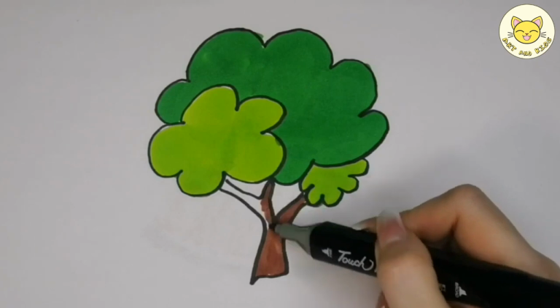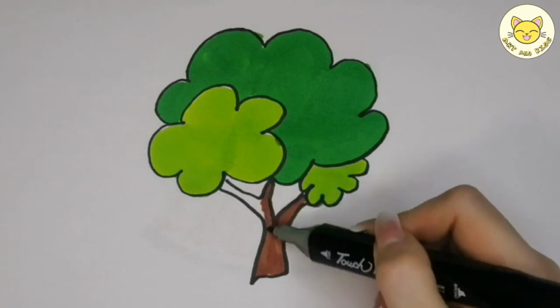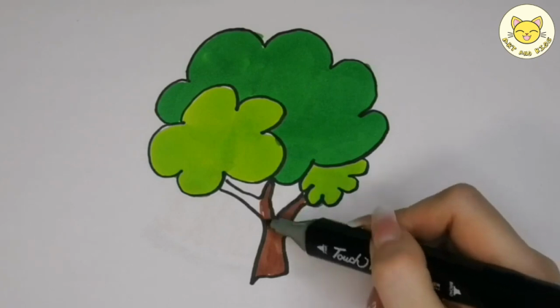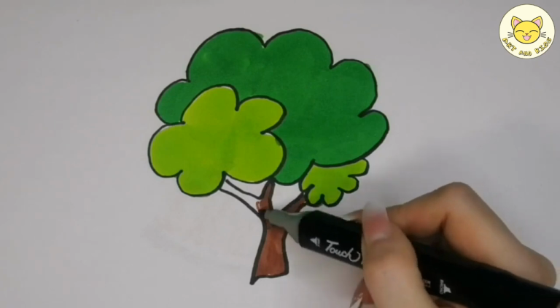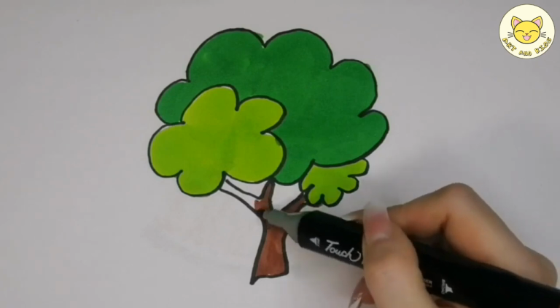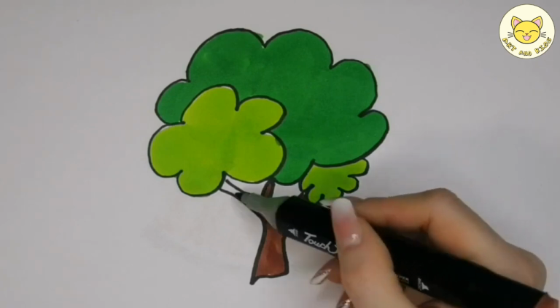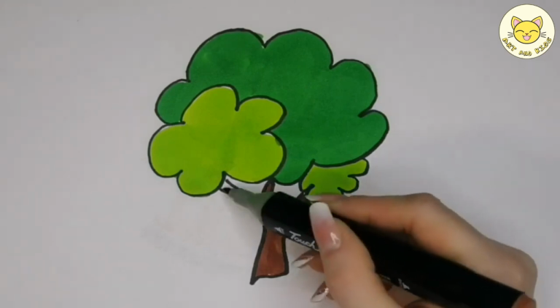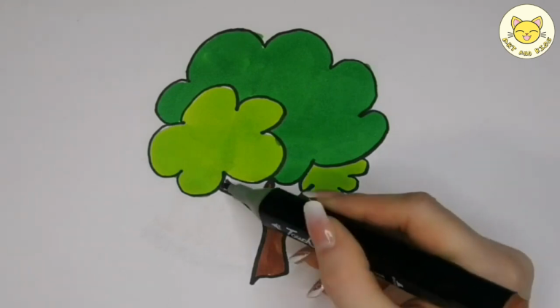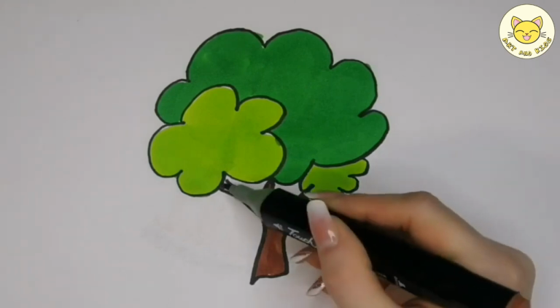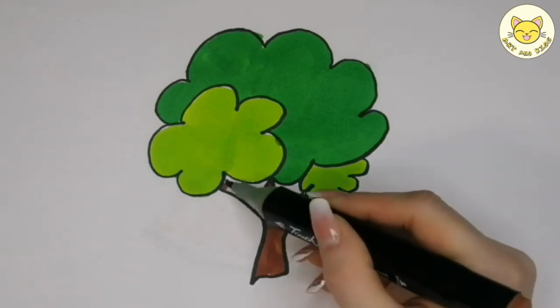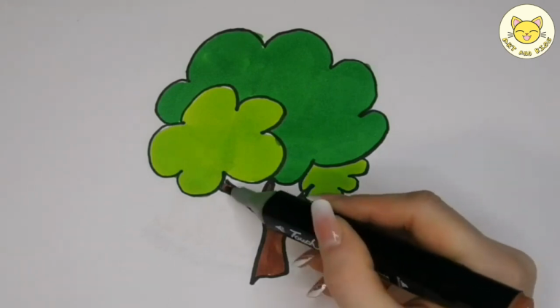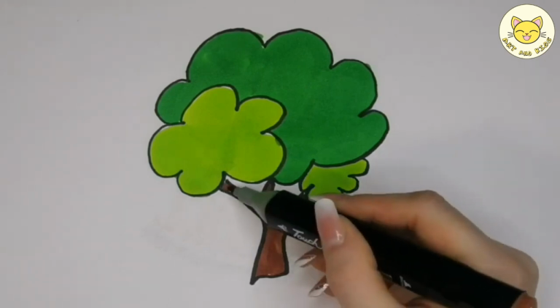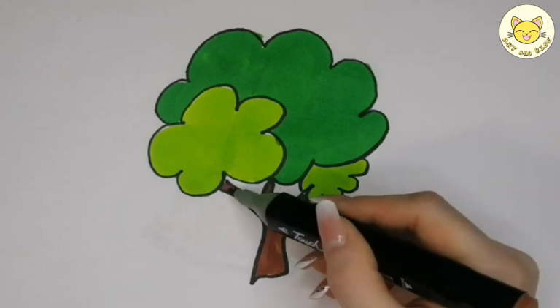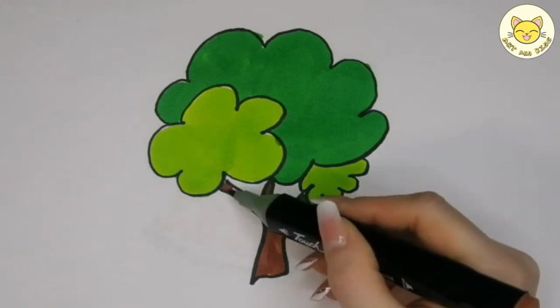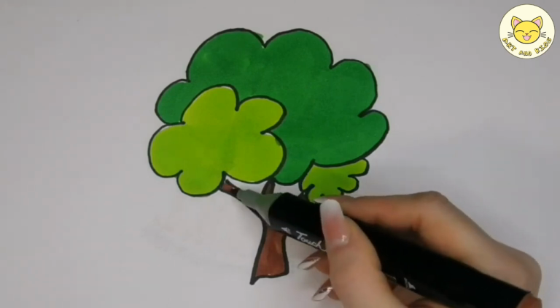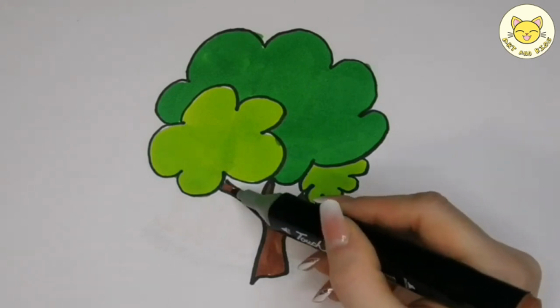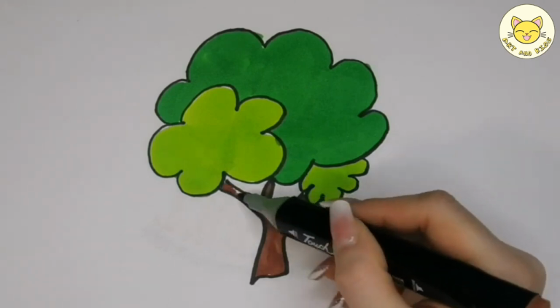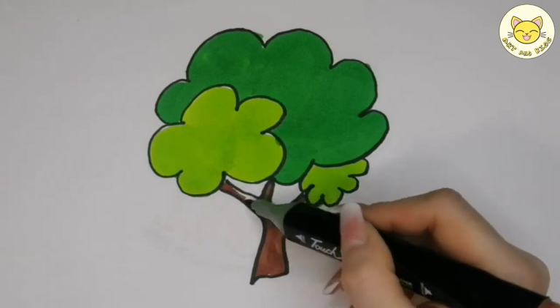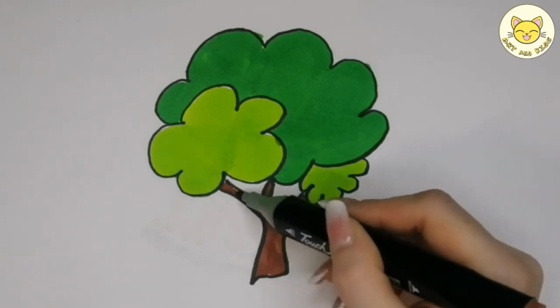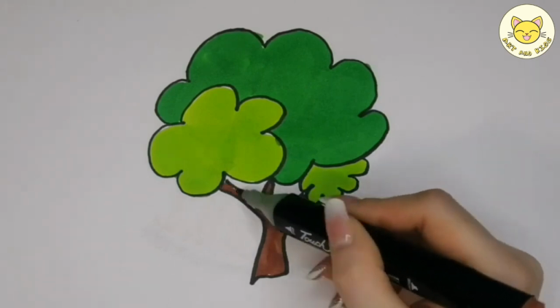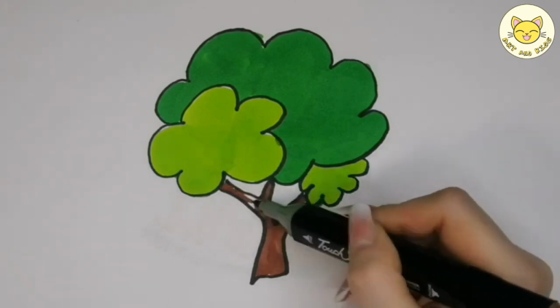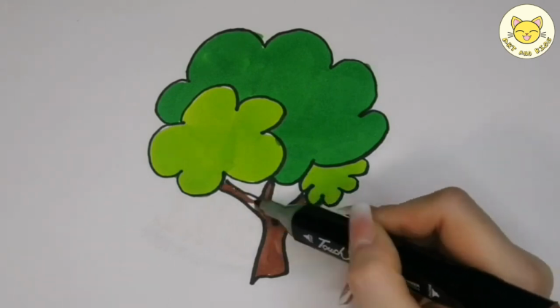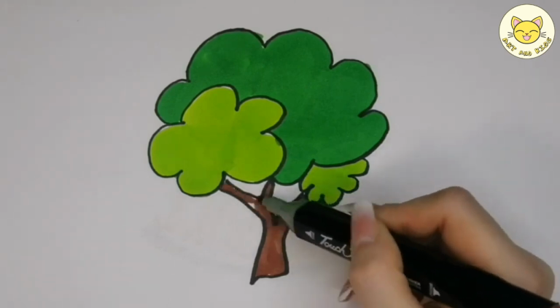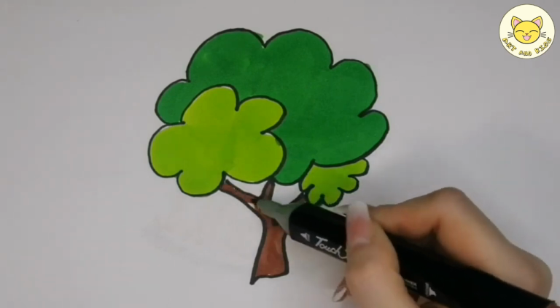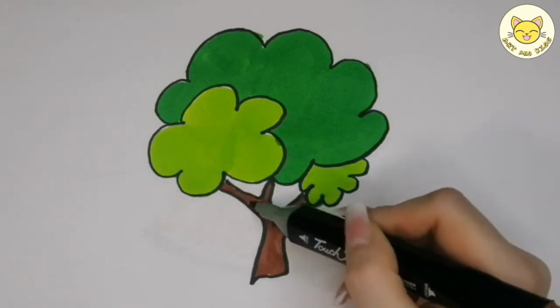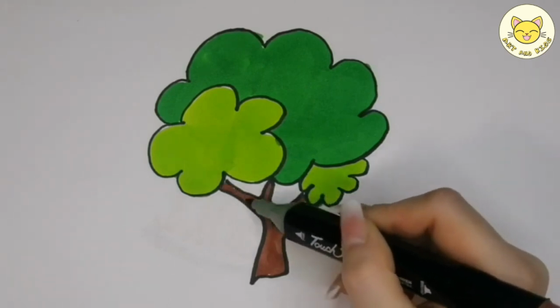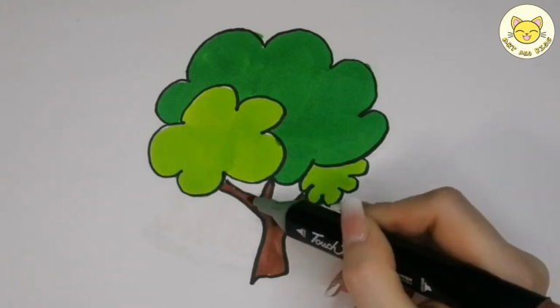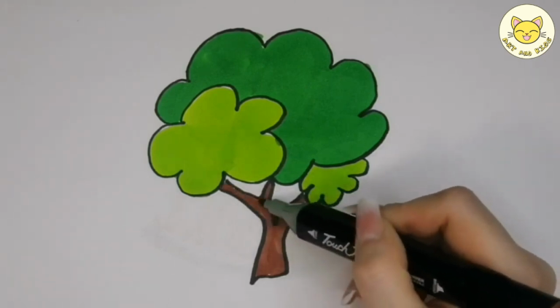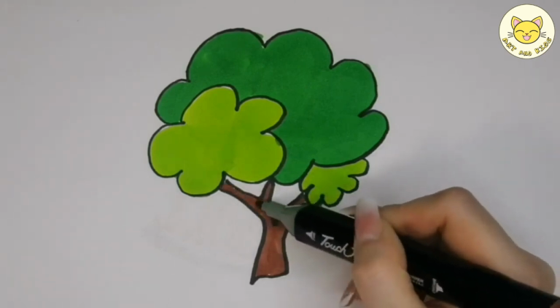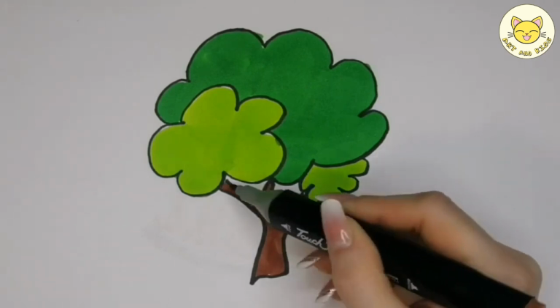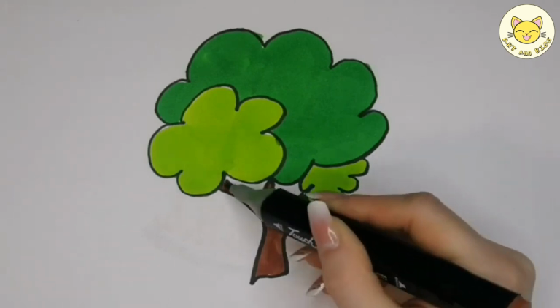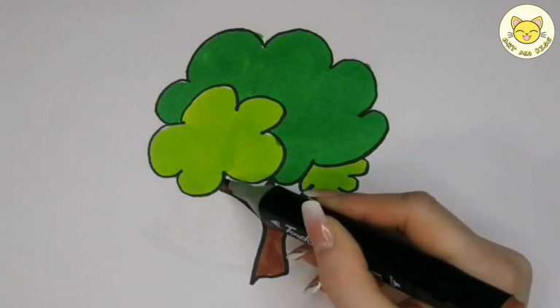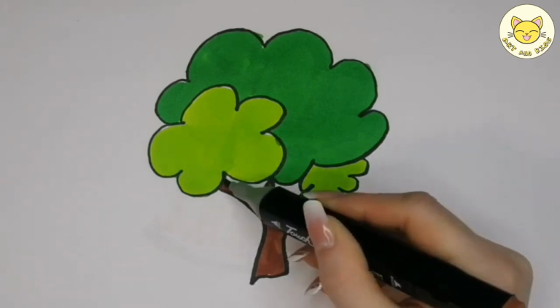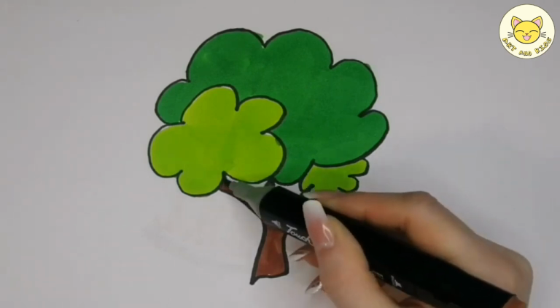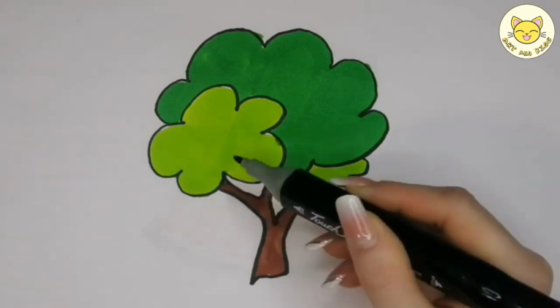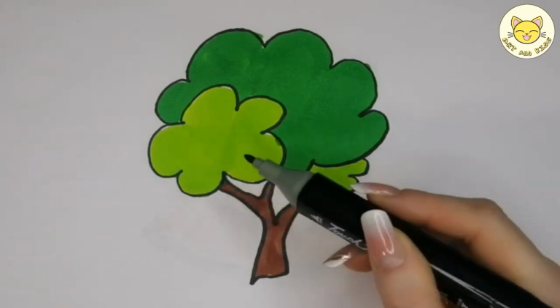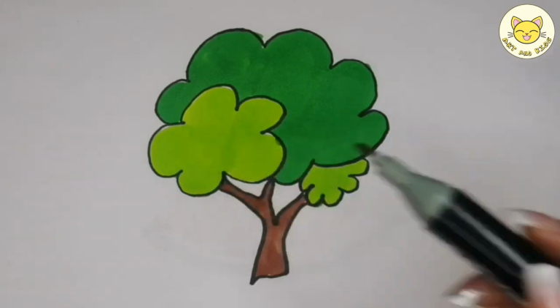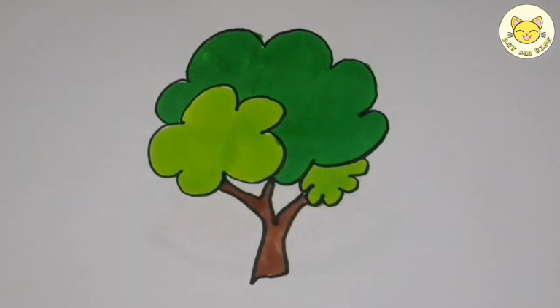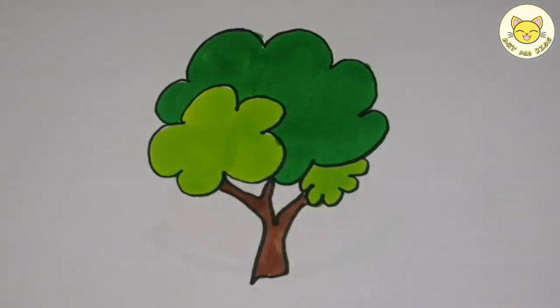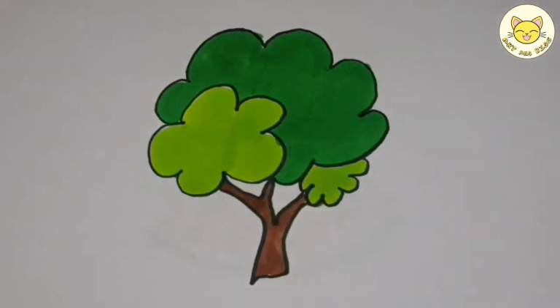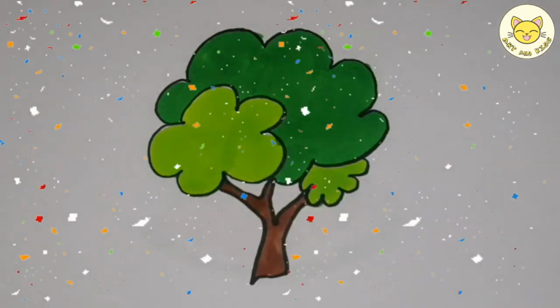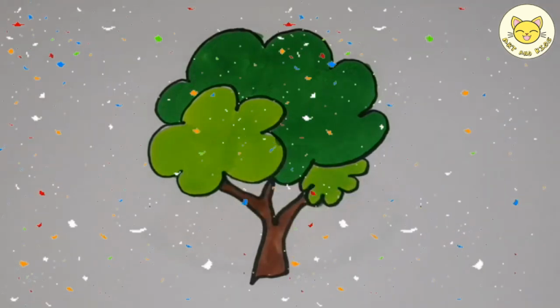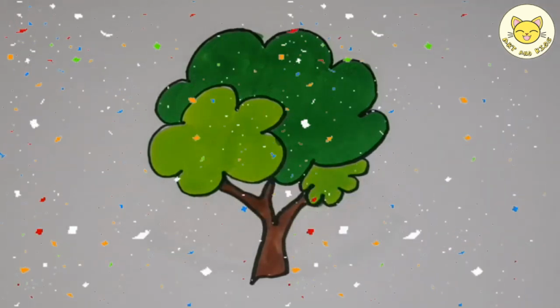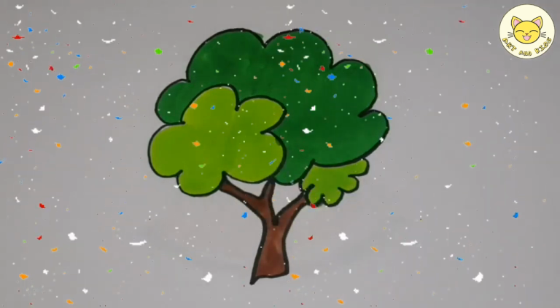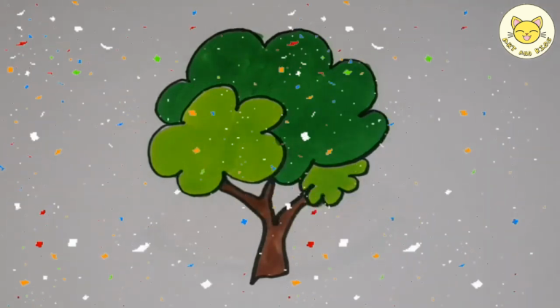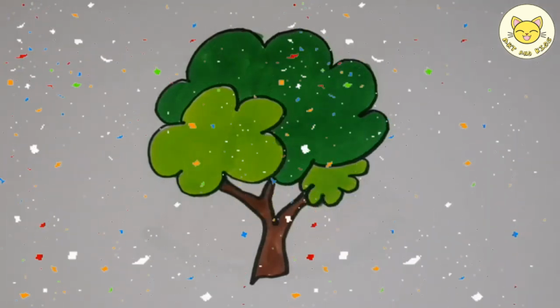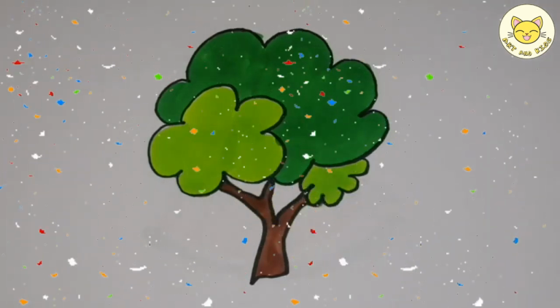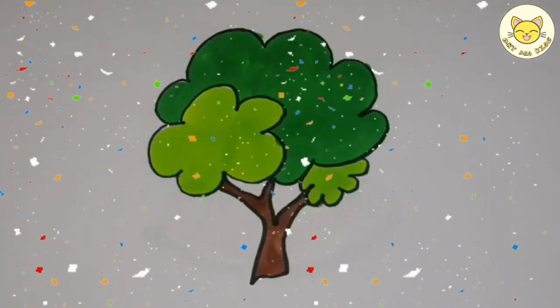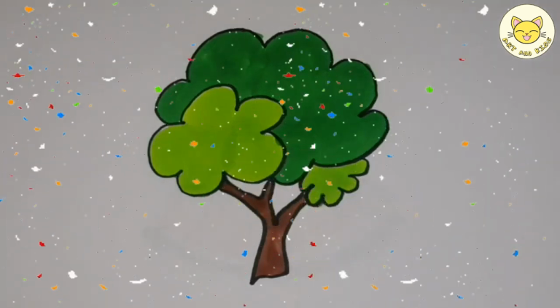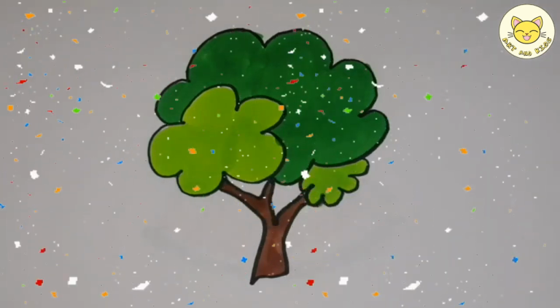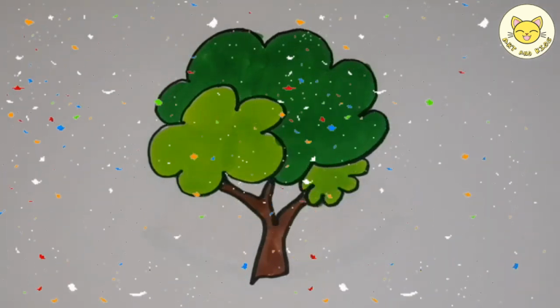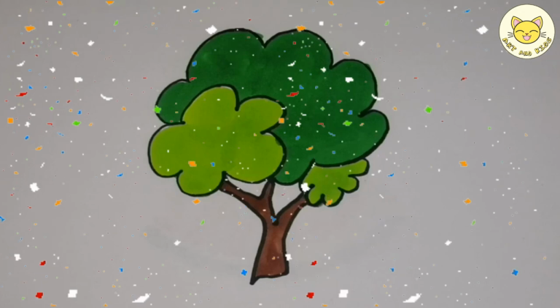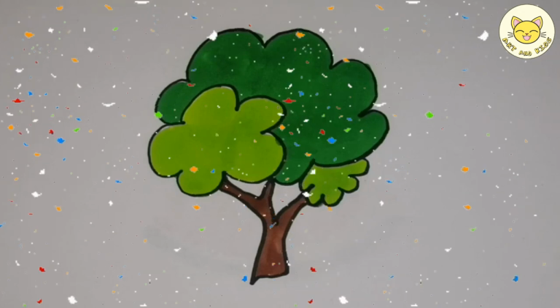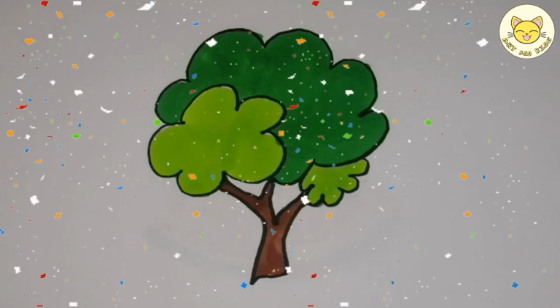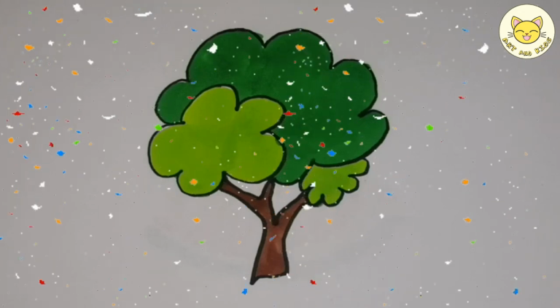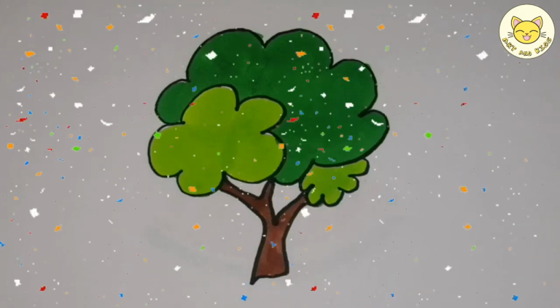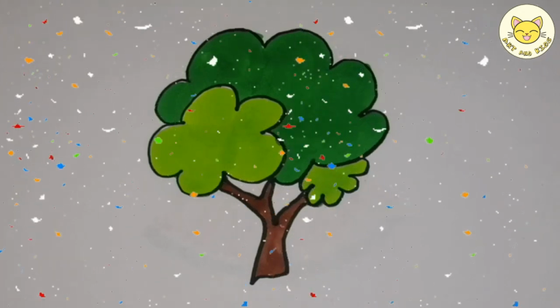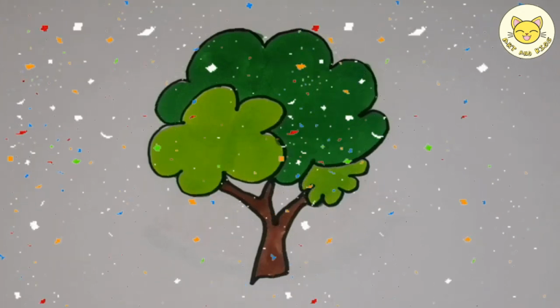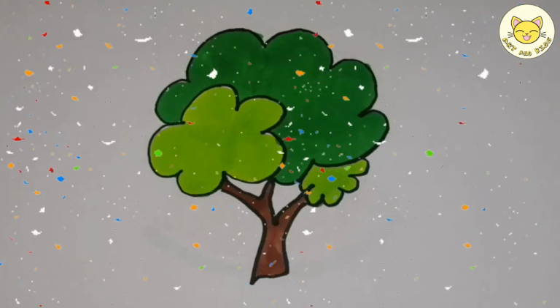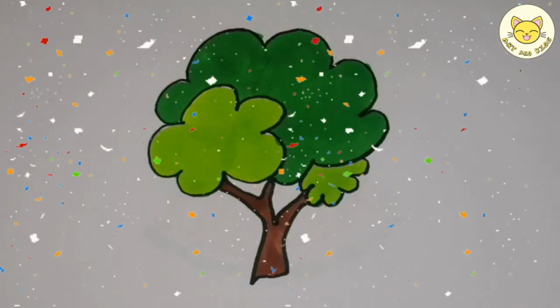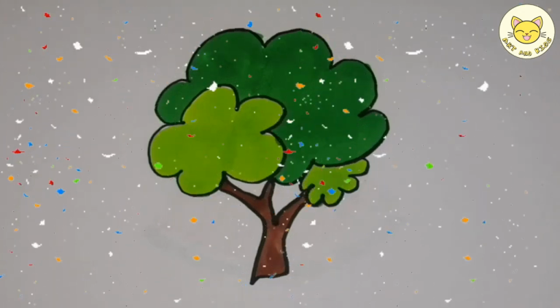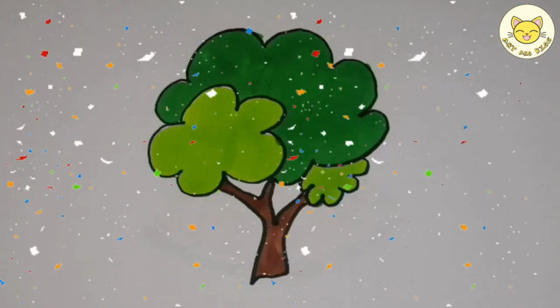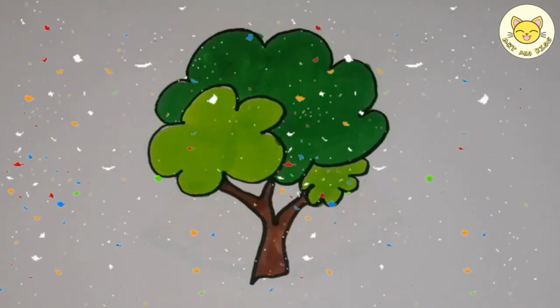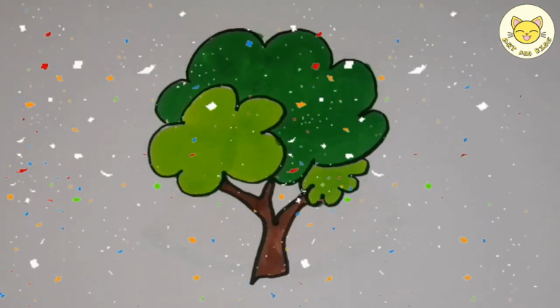Old MacDonald had a farm, E-I-E-I-O. Wow! Wow! Thank you.